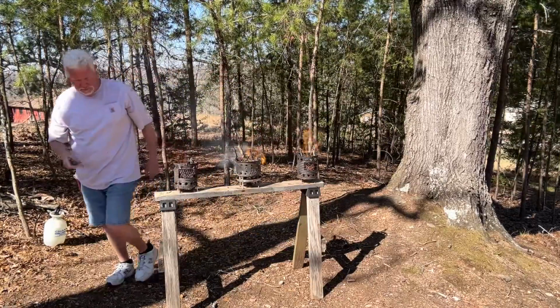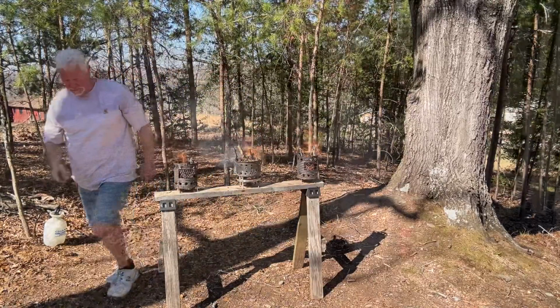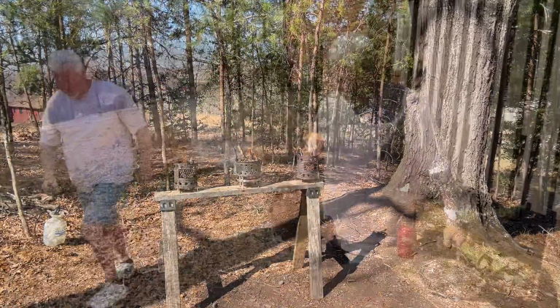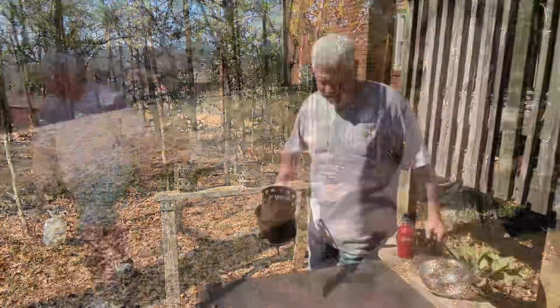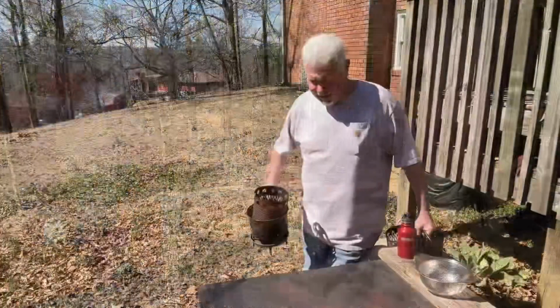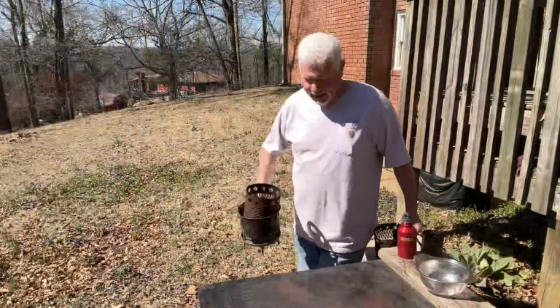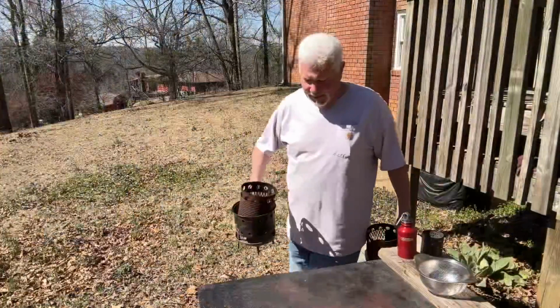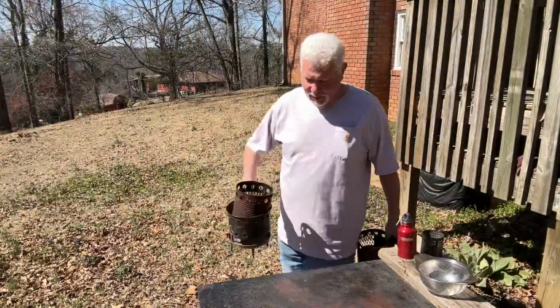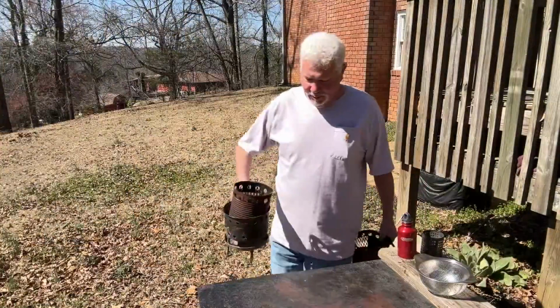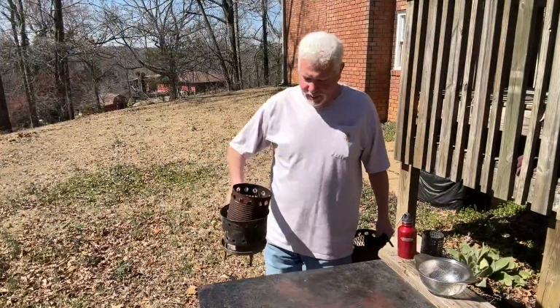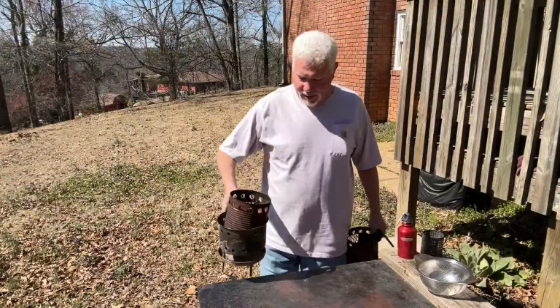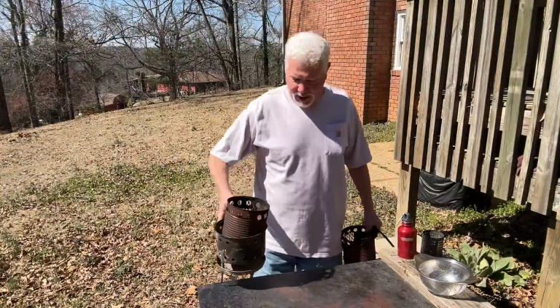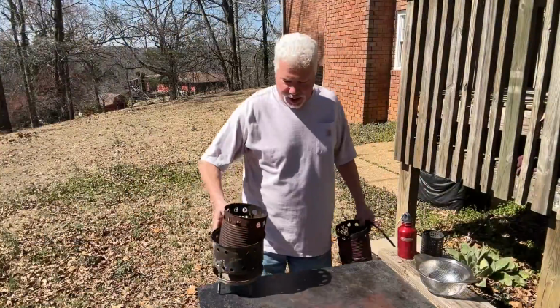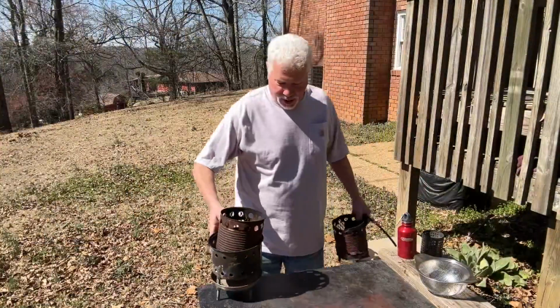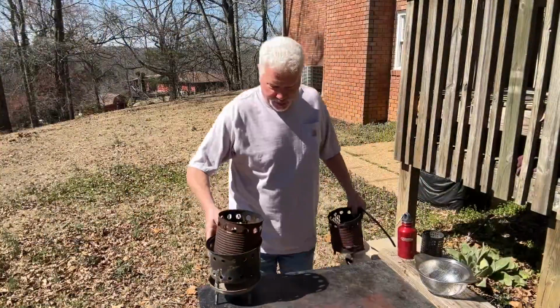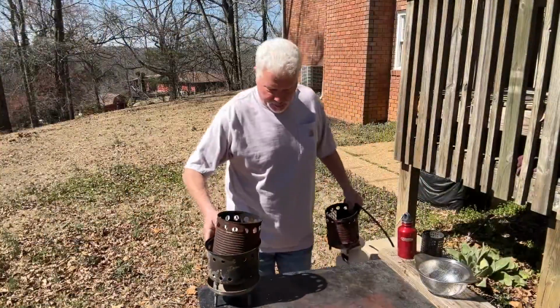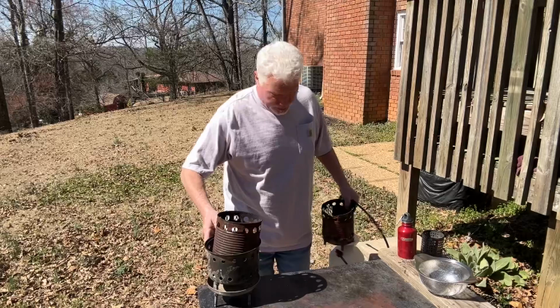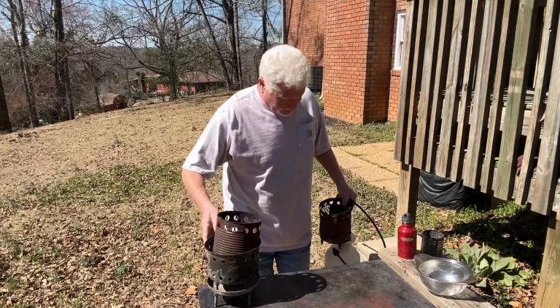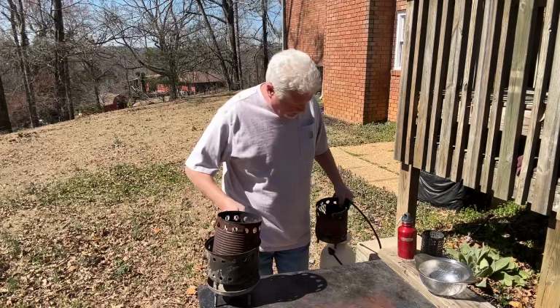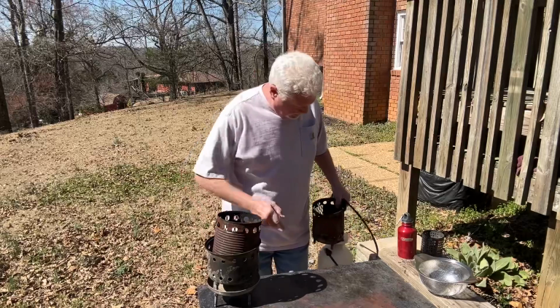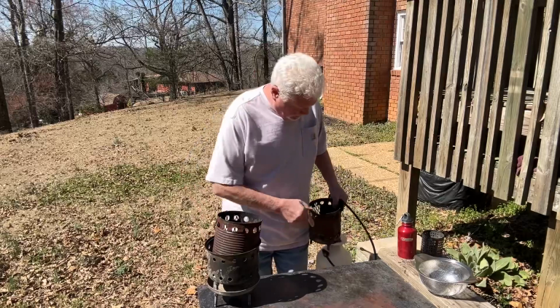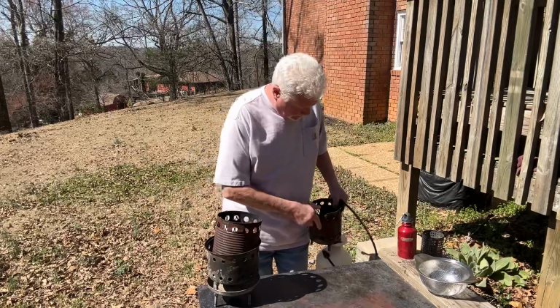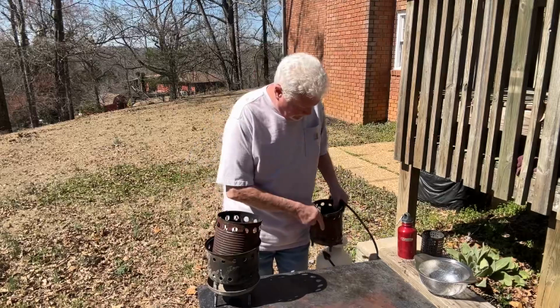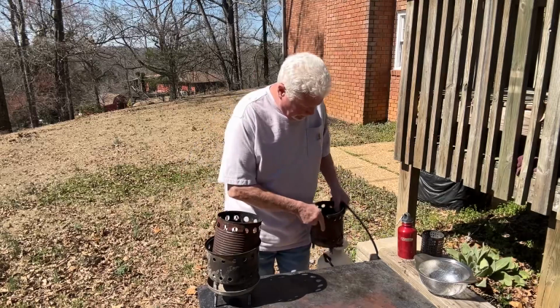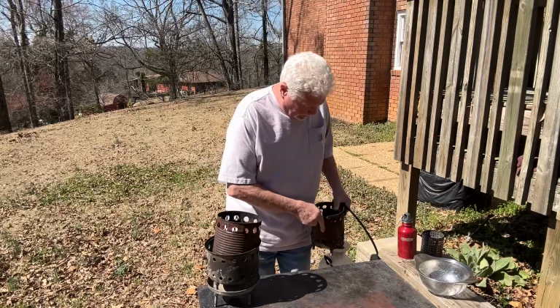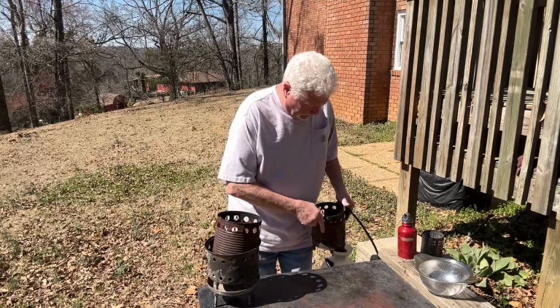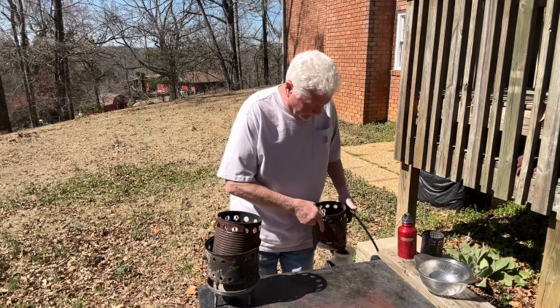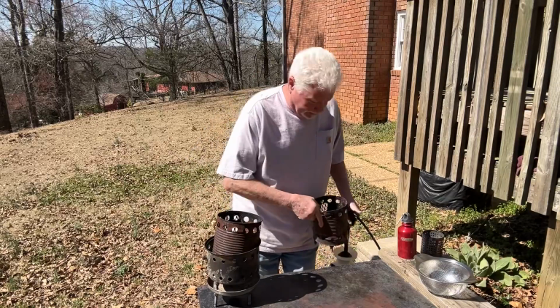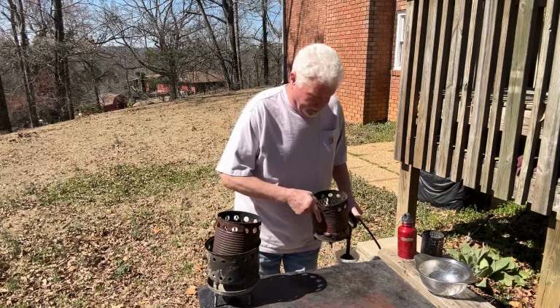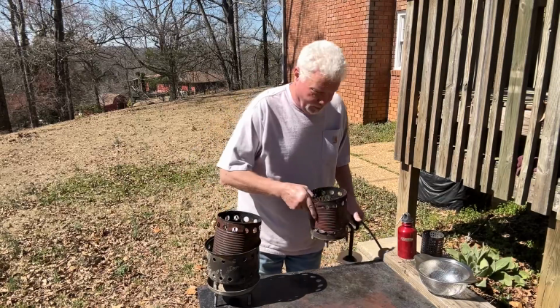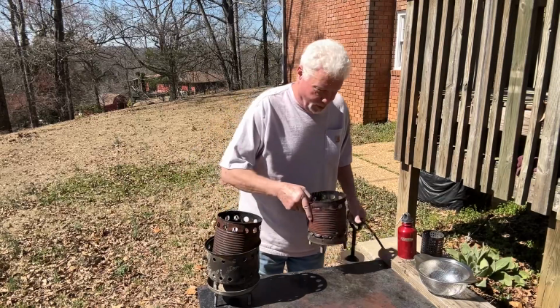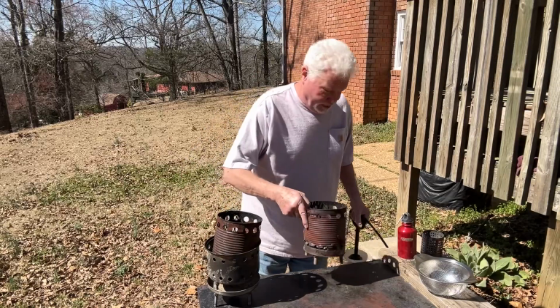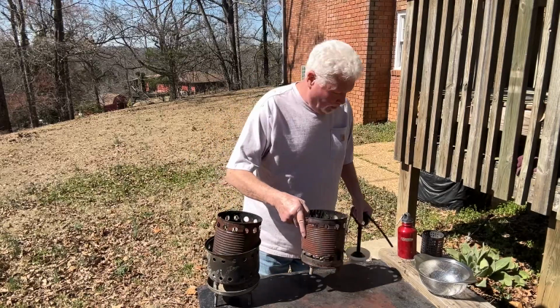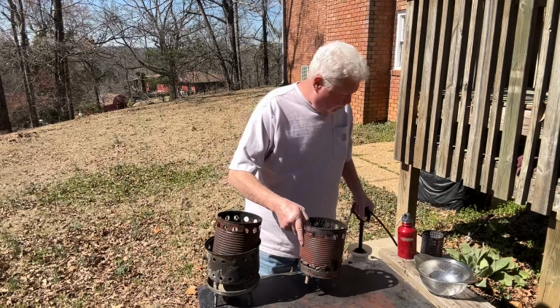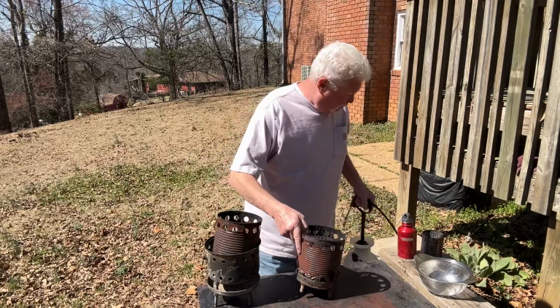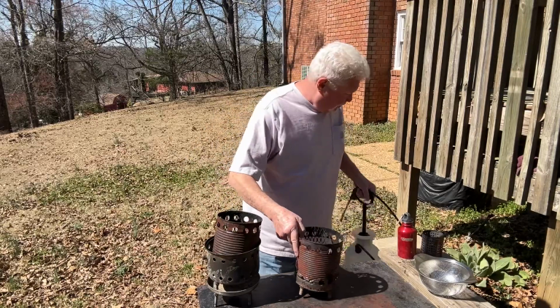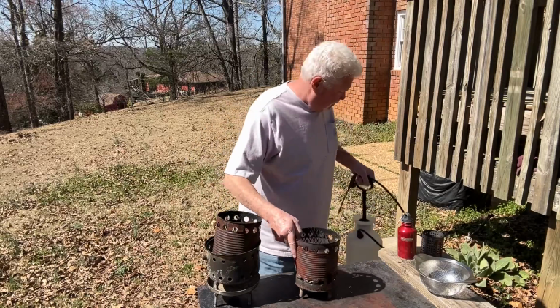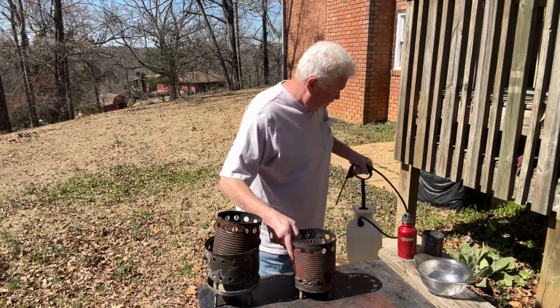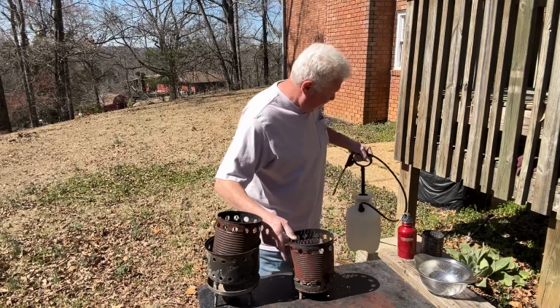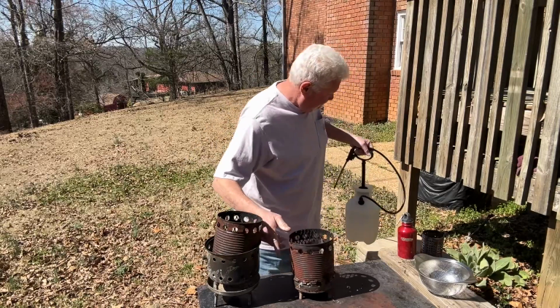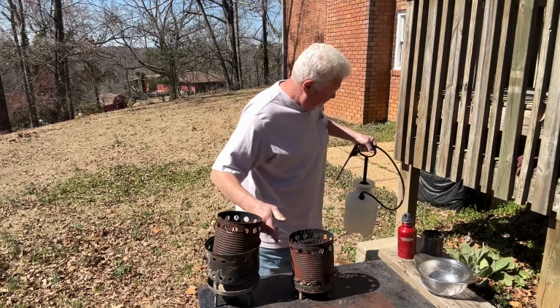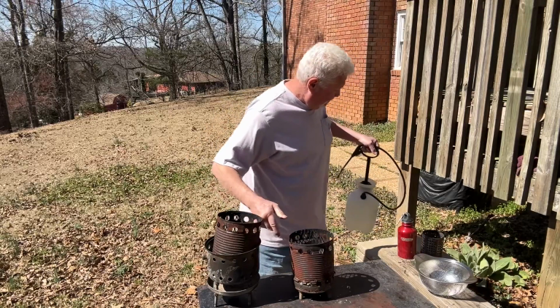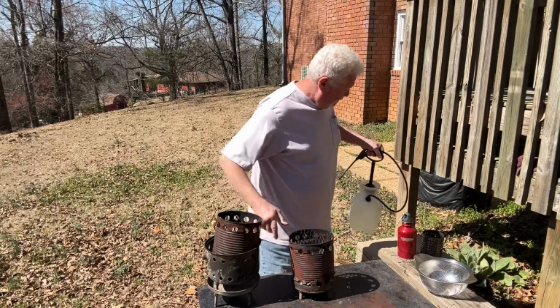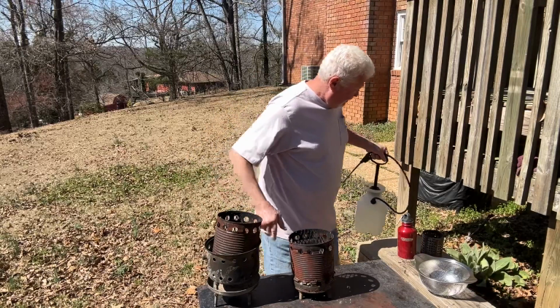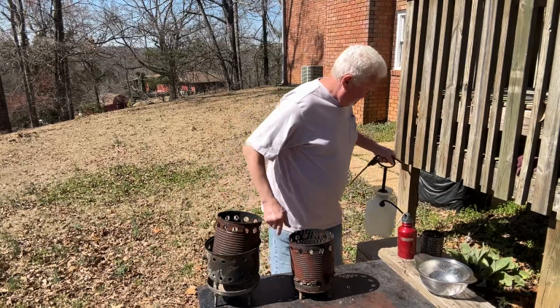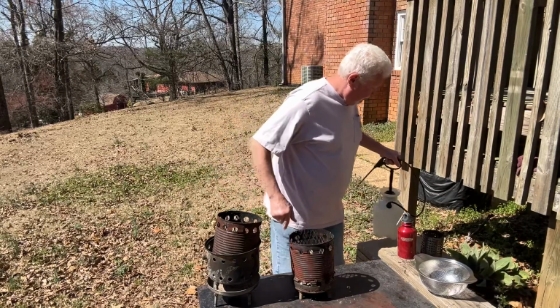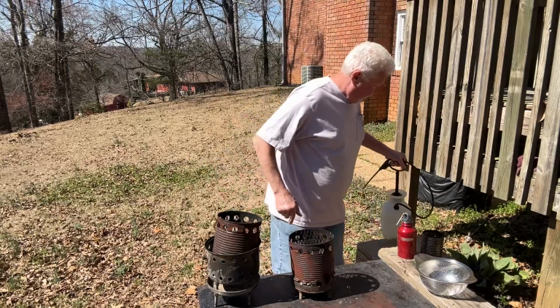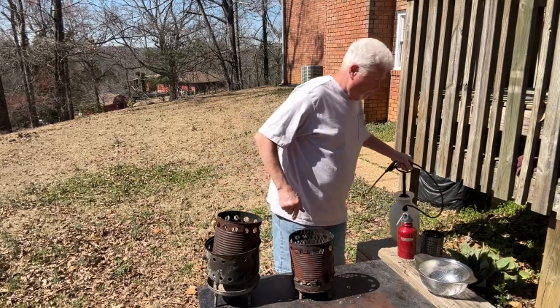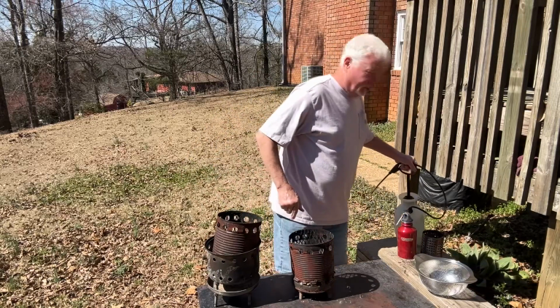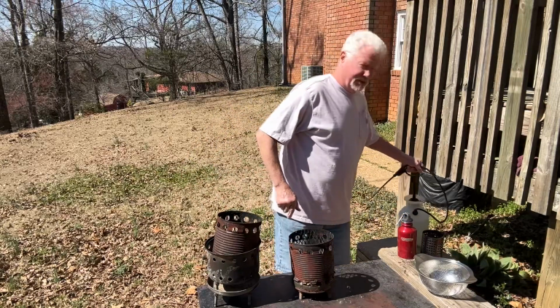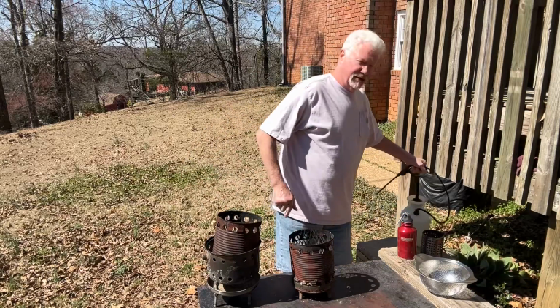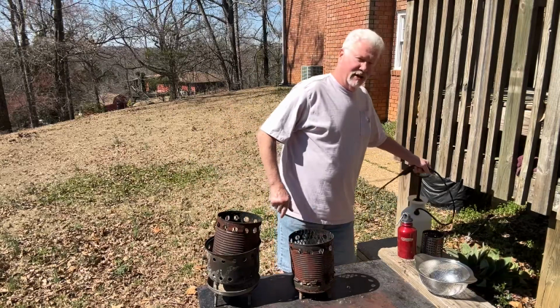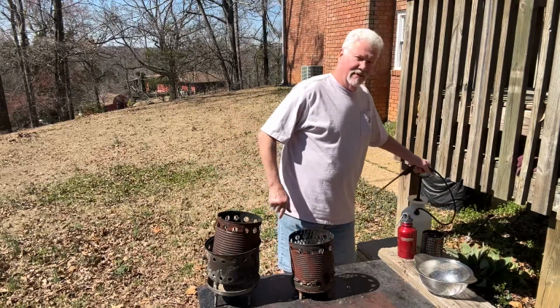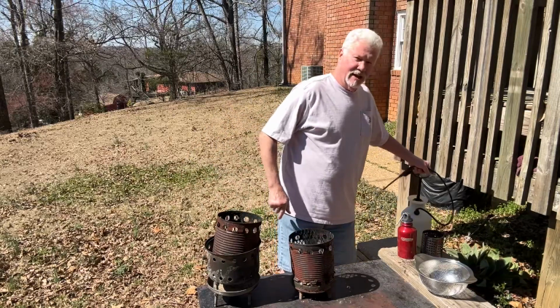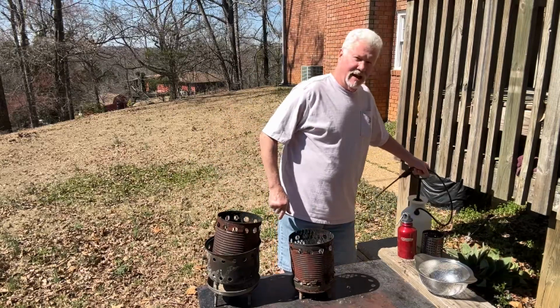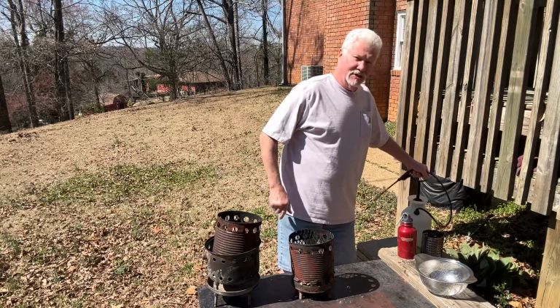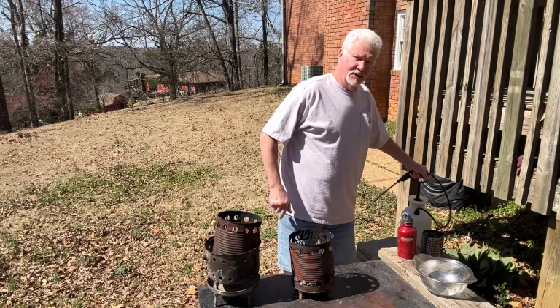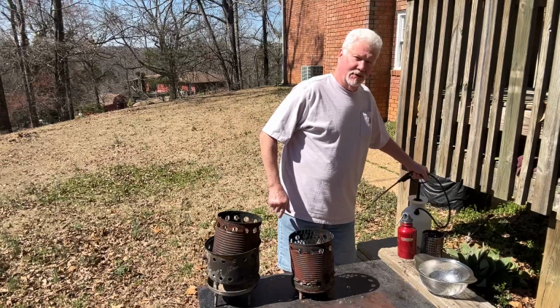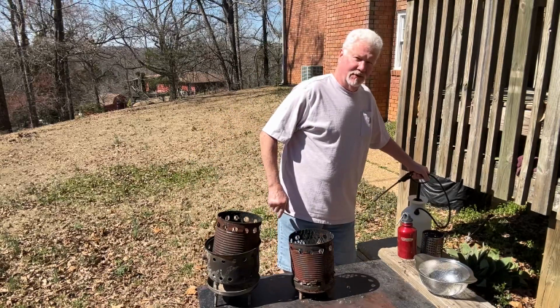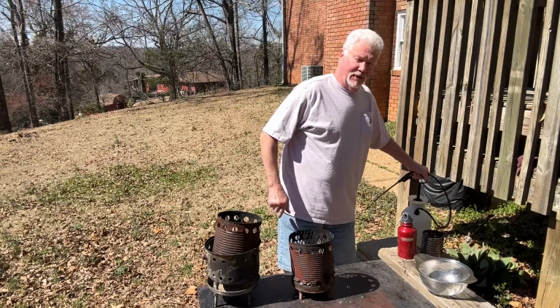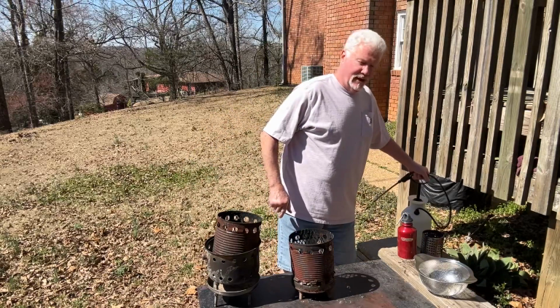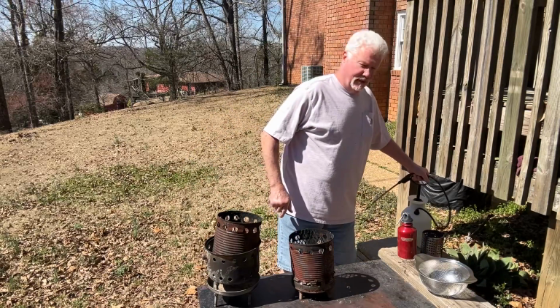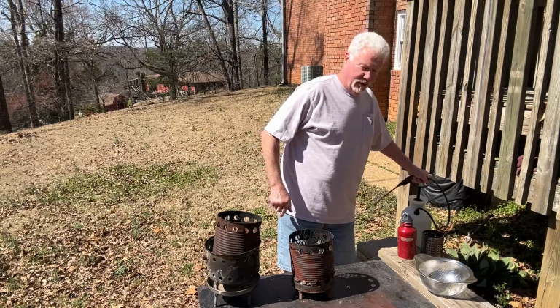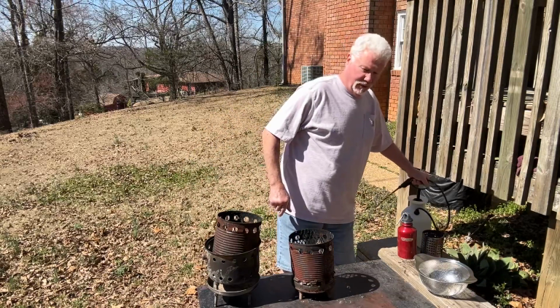Anytime you burn a hardwood like that water oak, you want to save the ashes for fire roll.